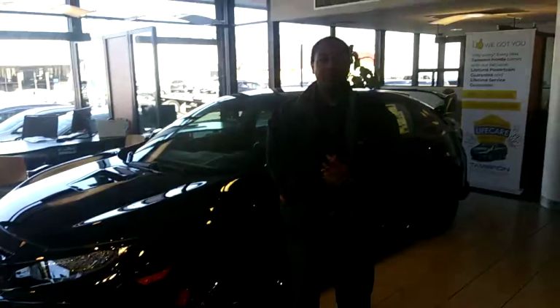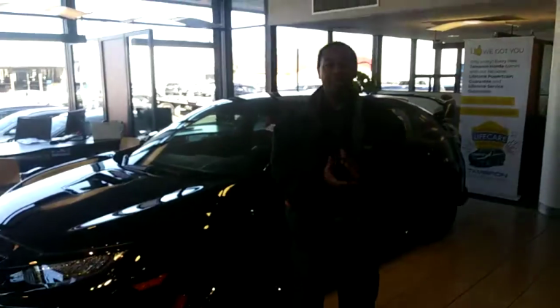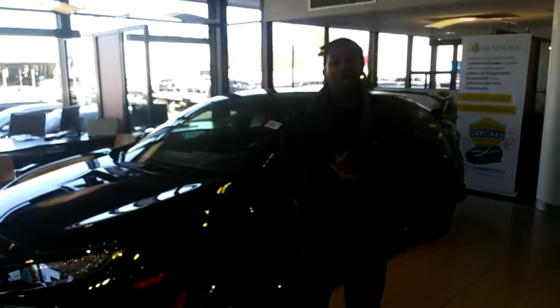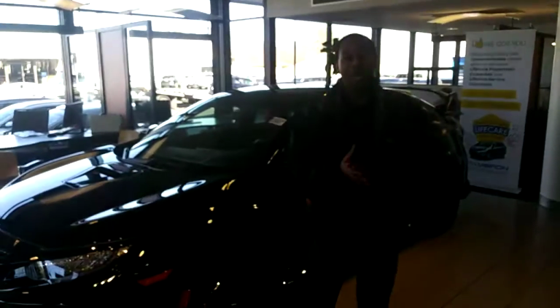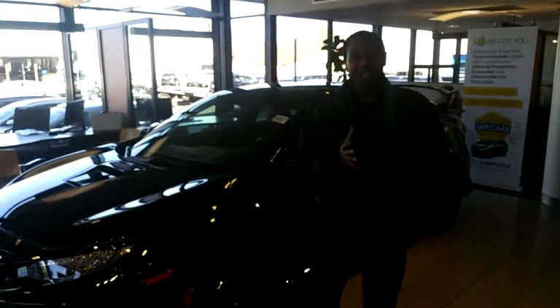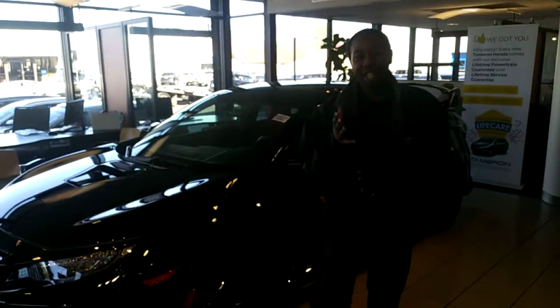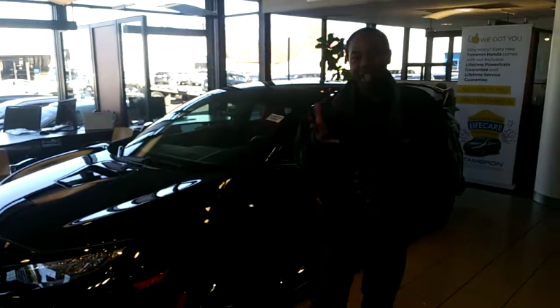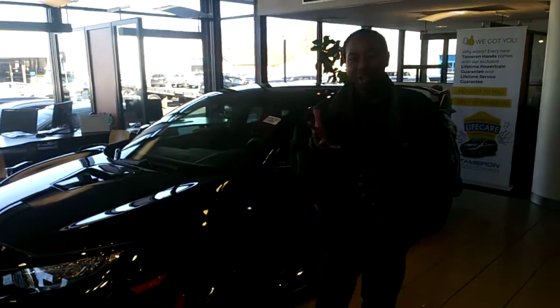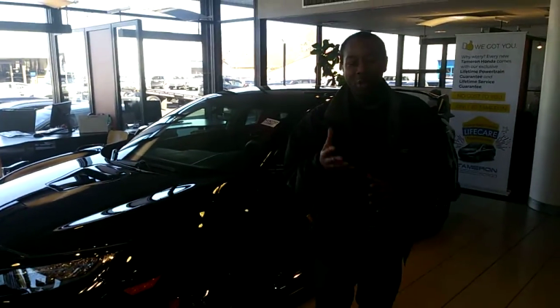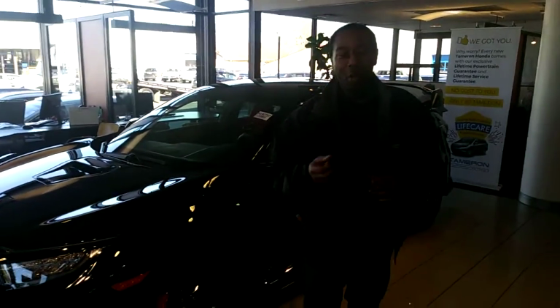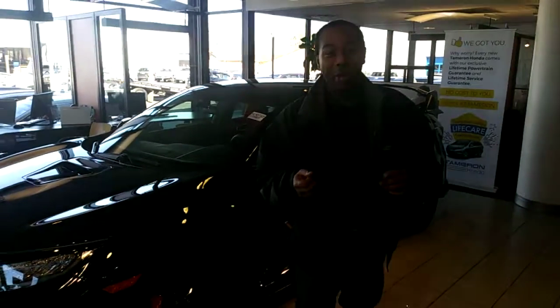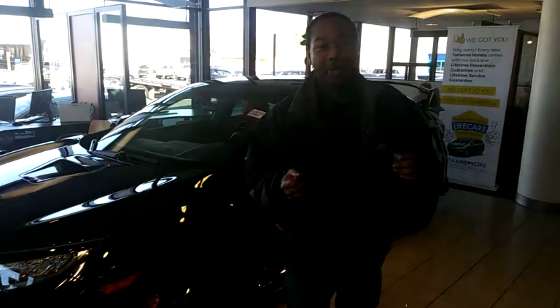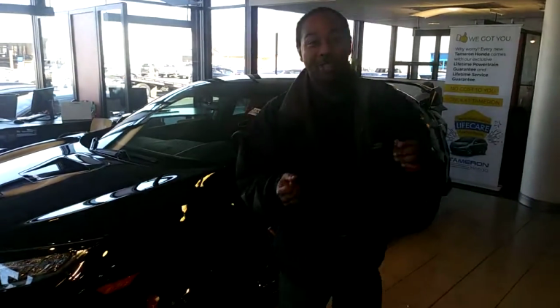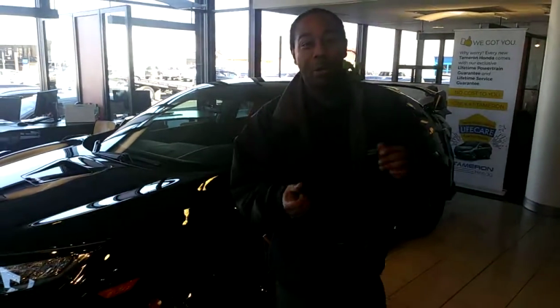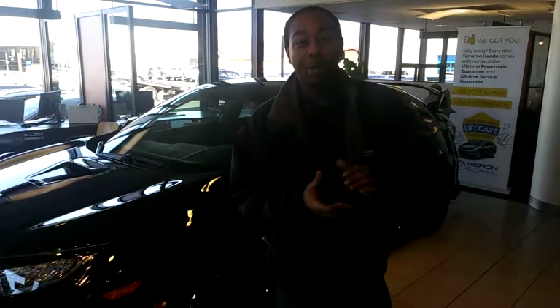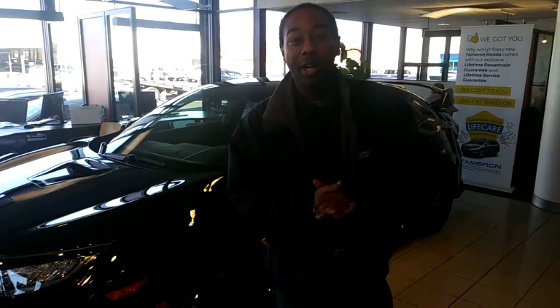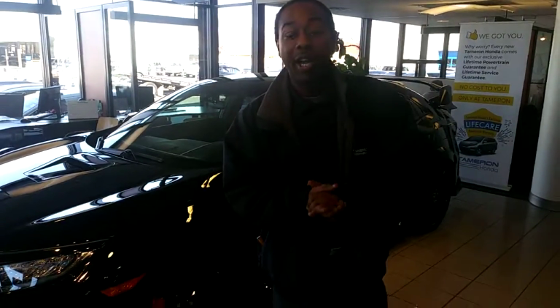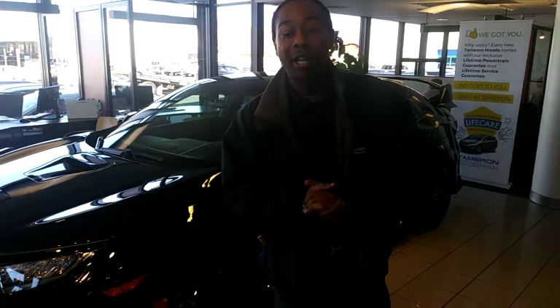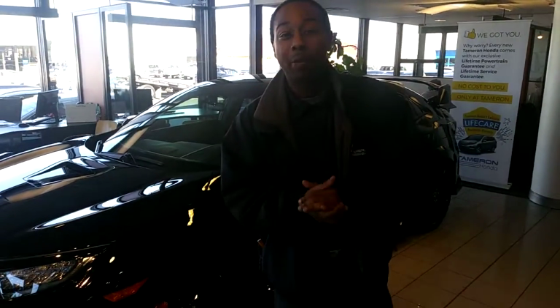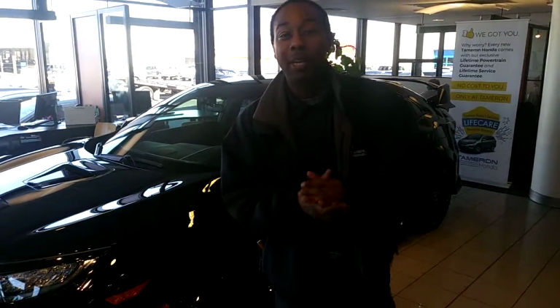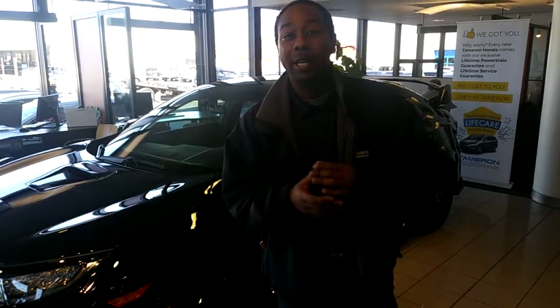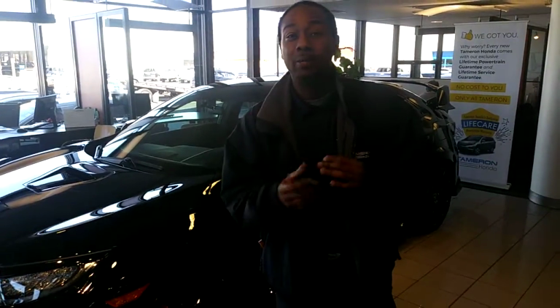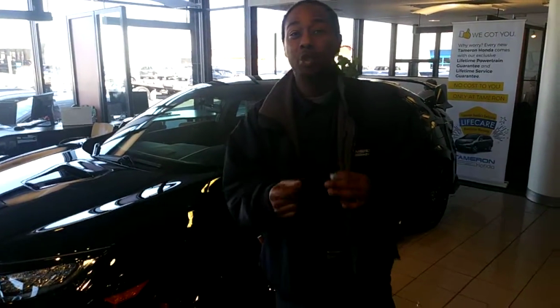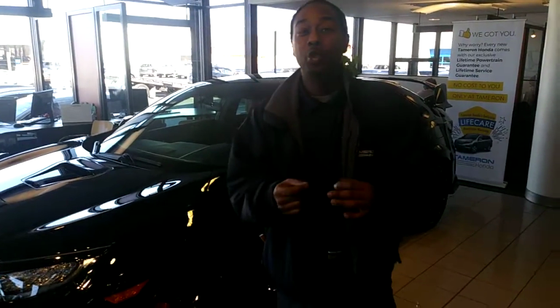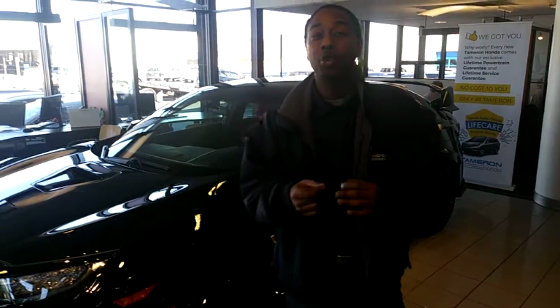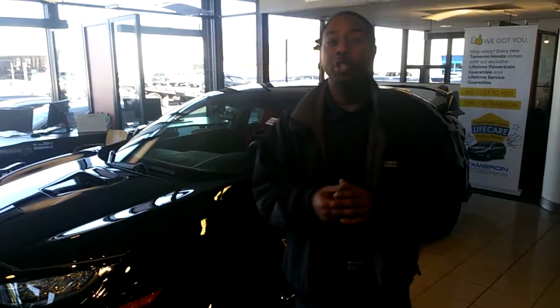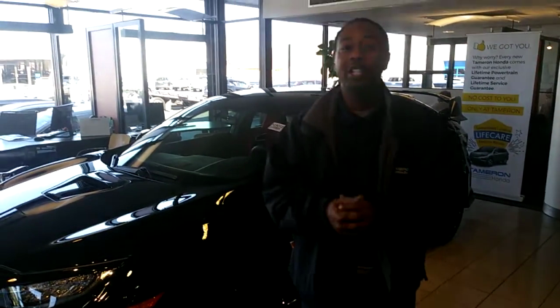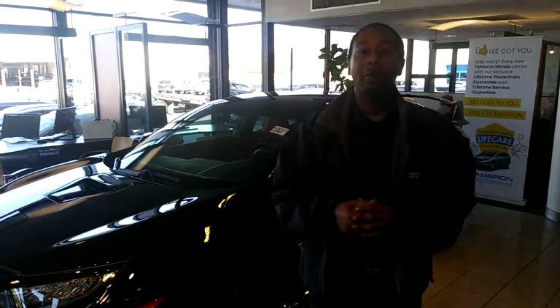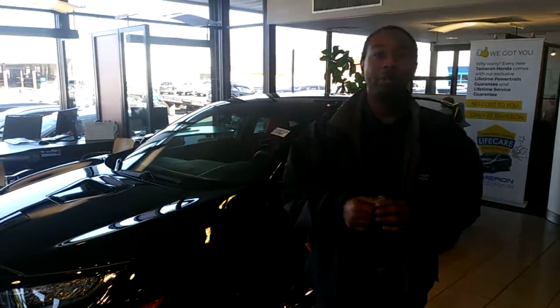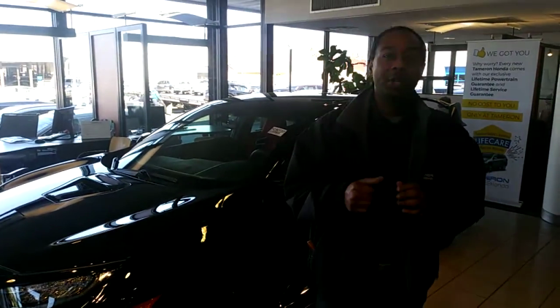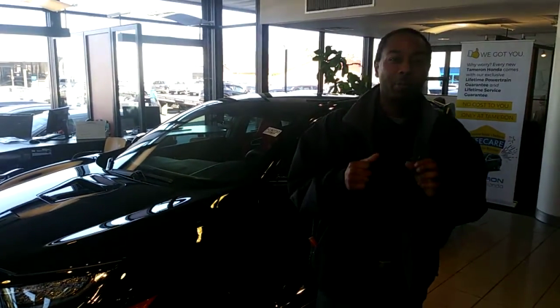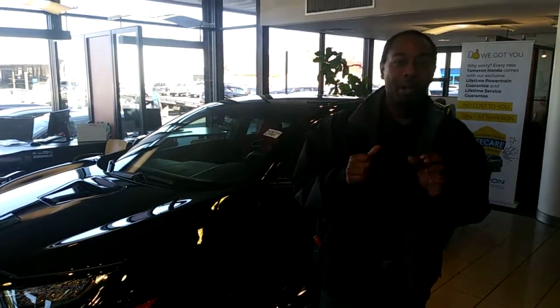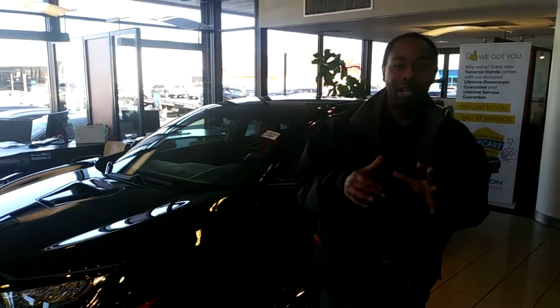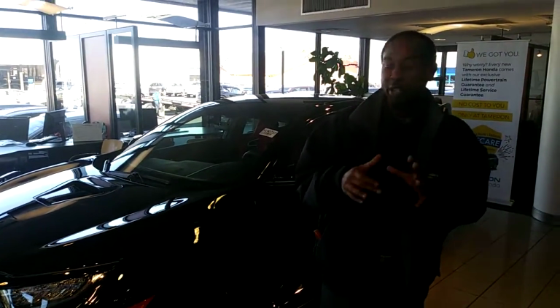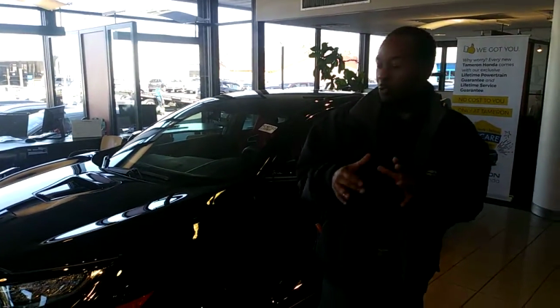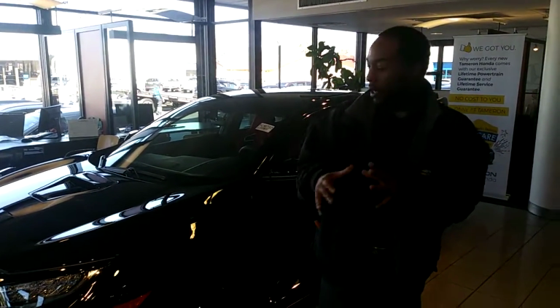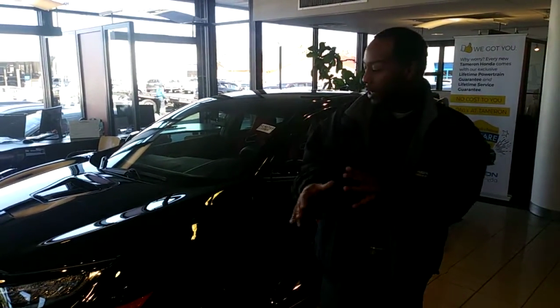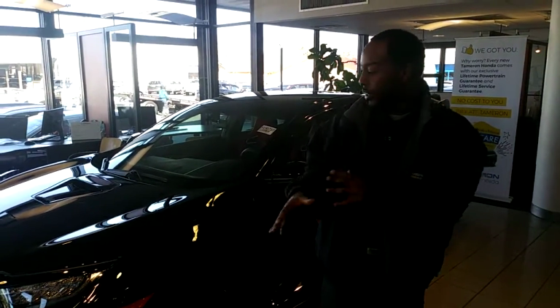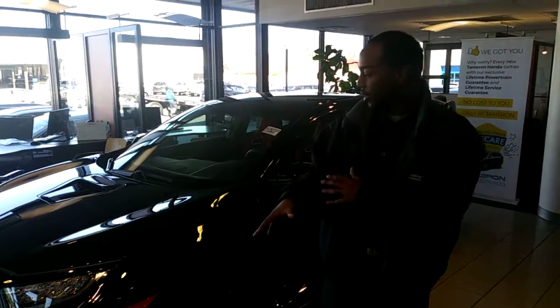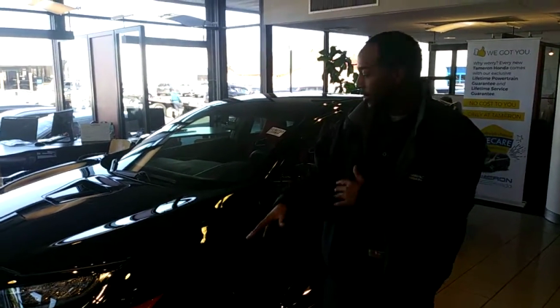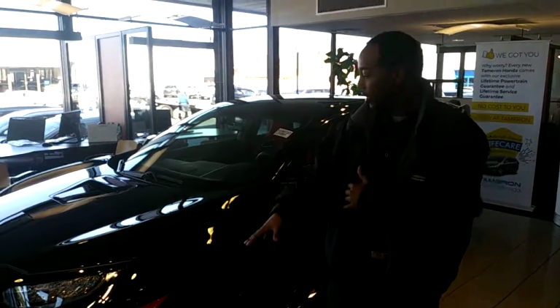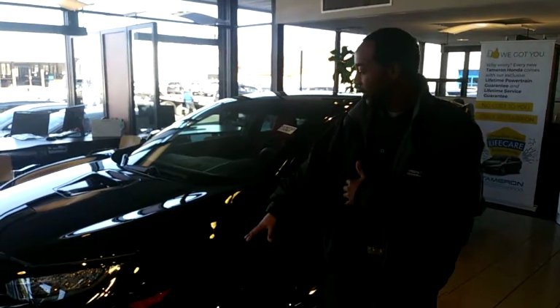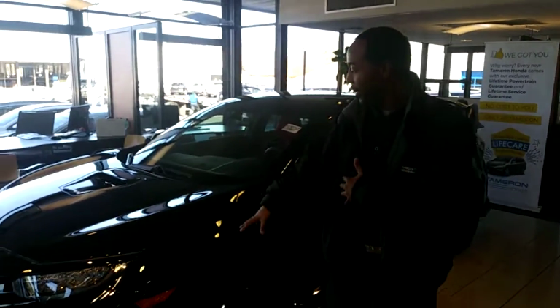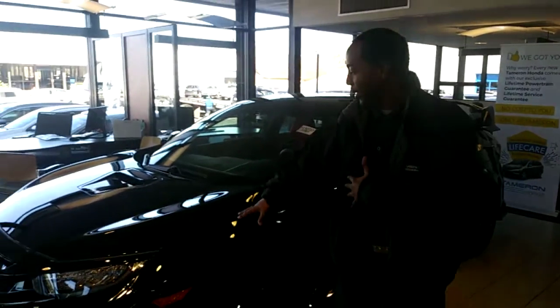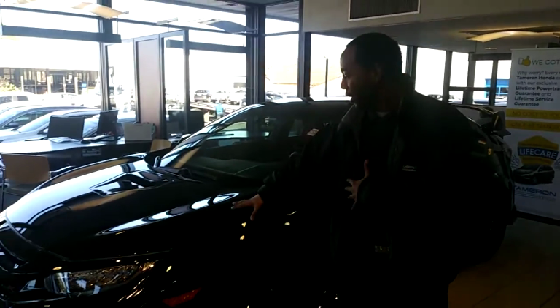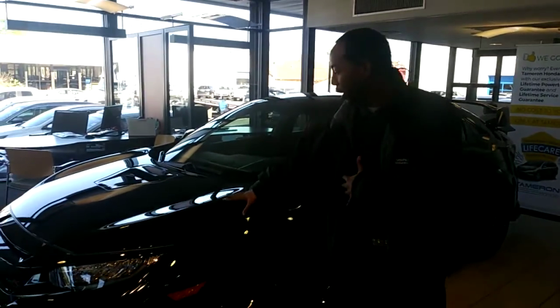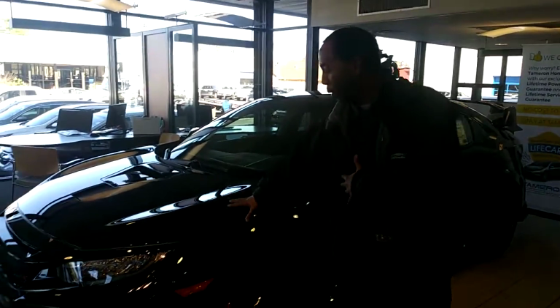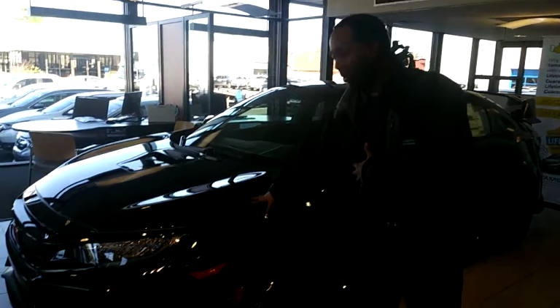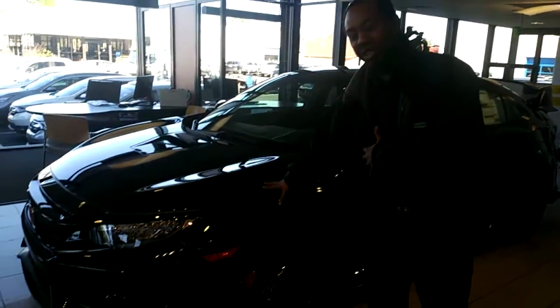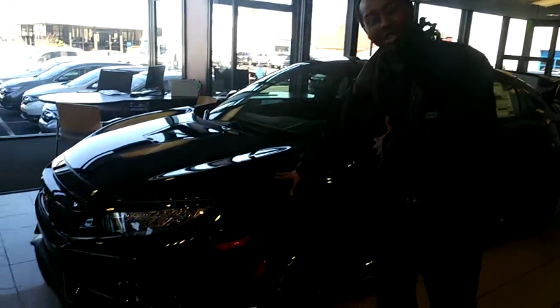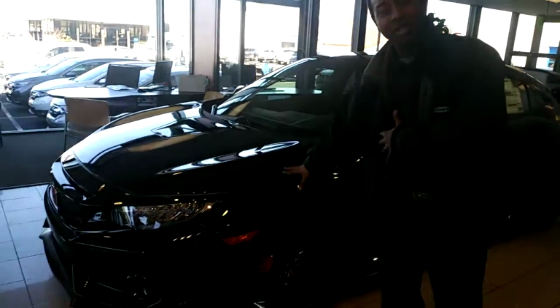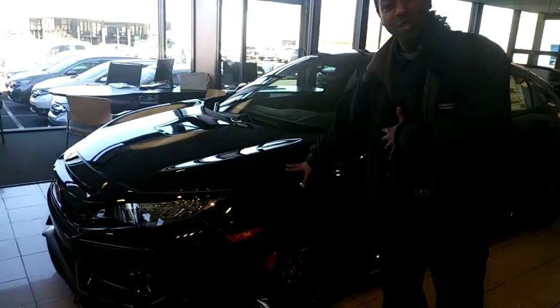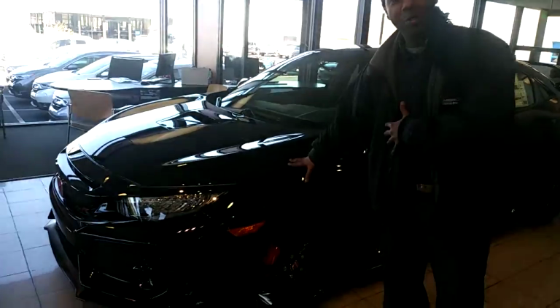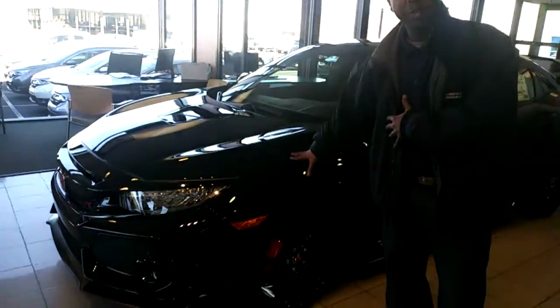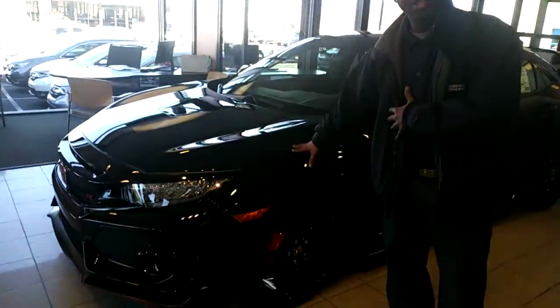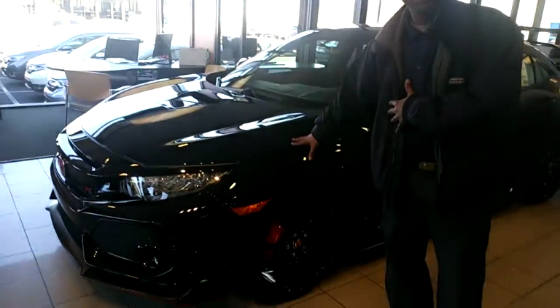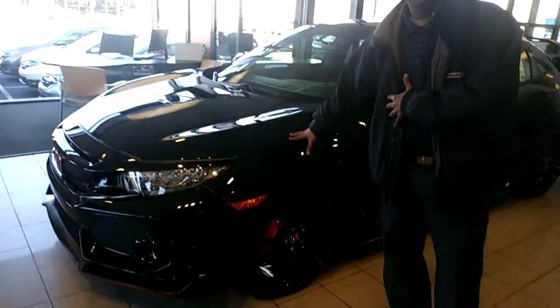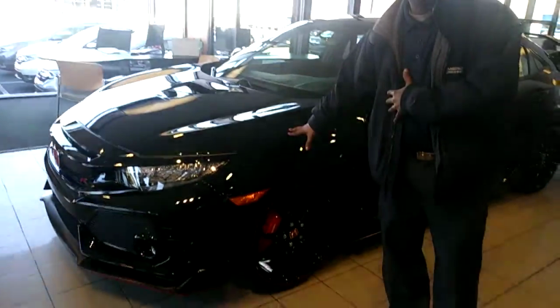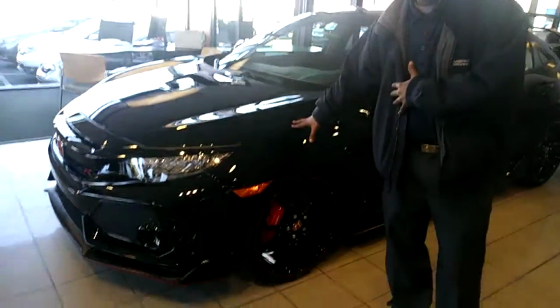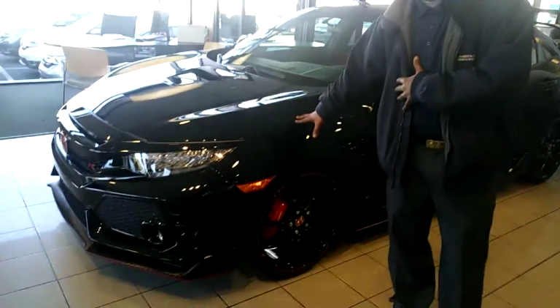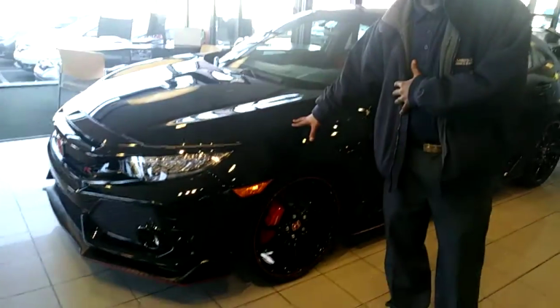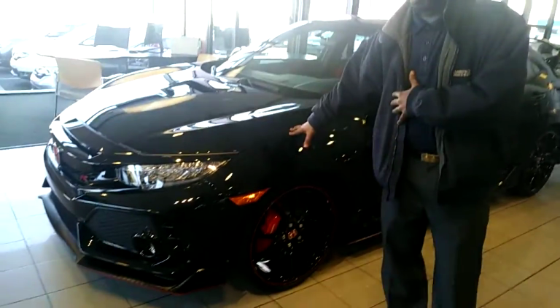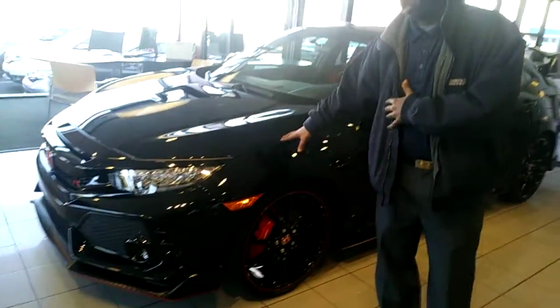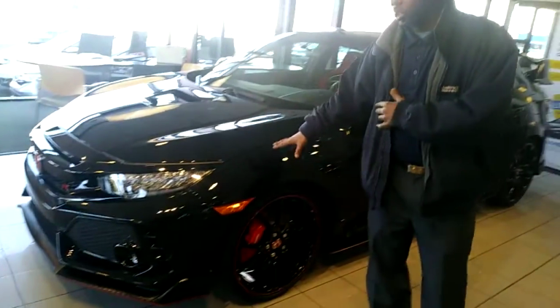Charles, how you doing? Welcome to Tamron Honda. My name is Julius. I'll be your product specialist. I'm assisting you on the Civic Type R search.